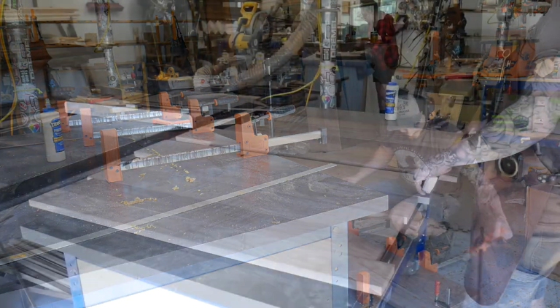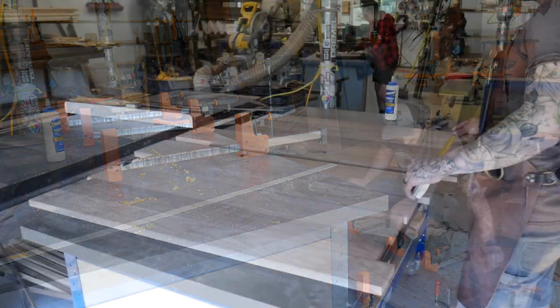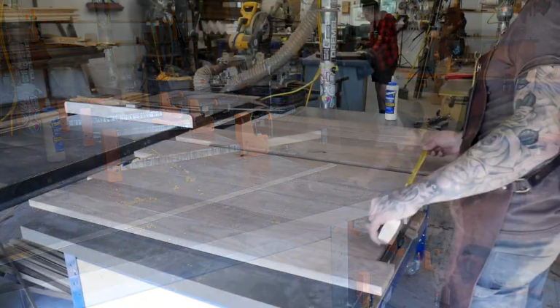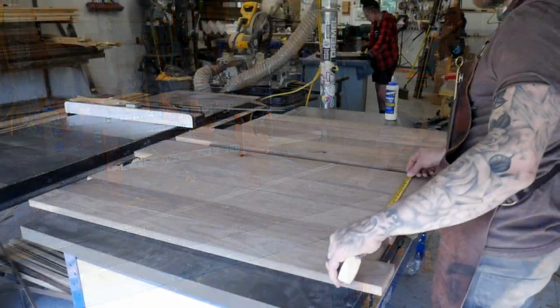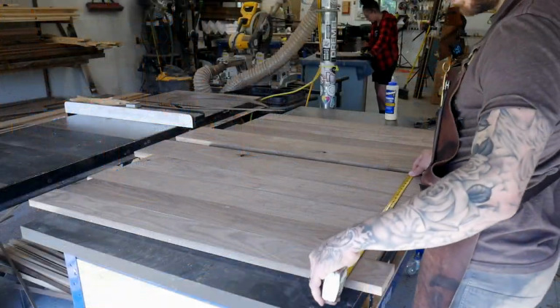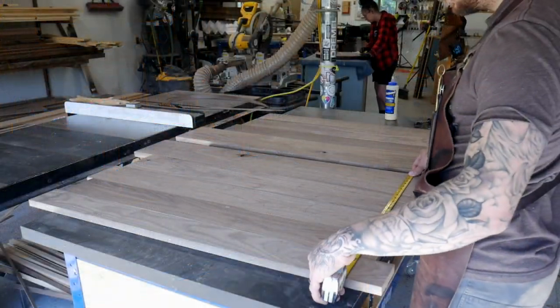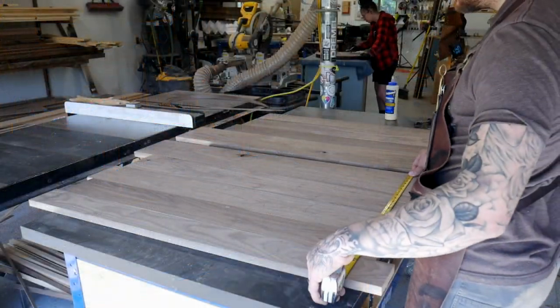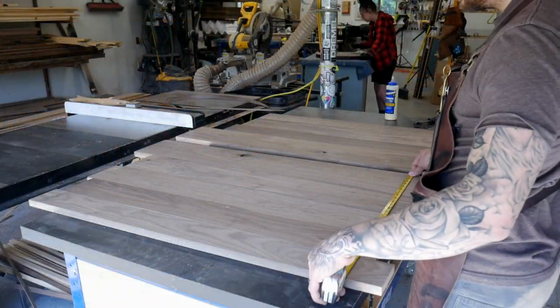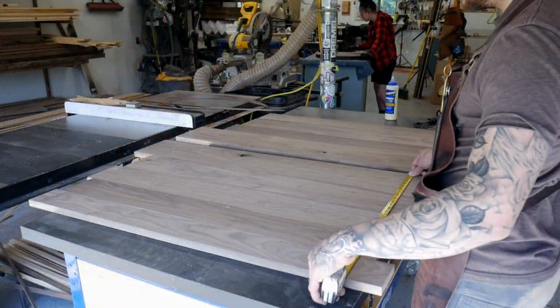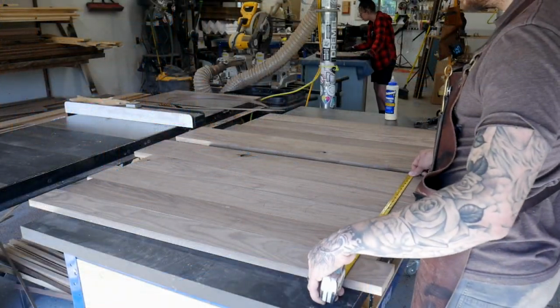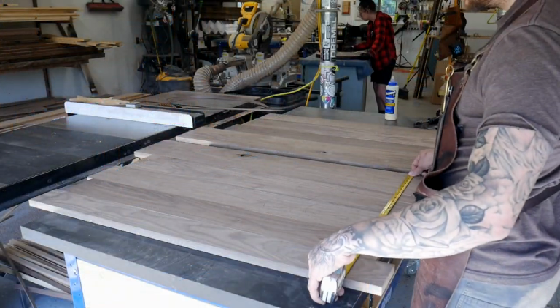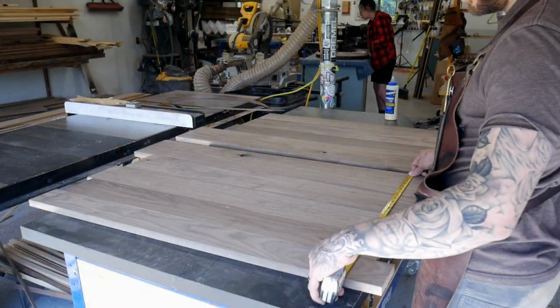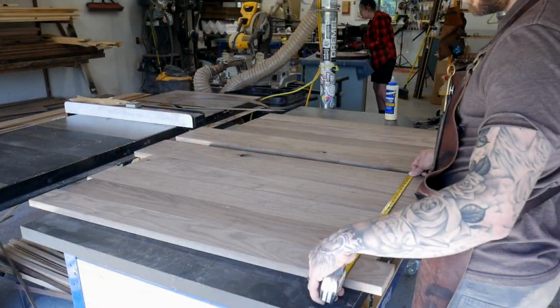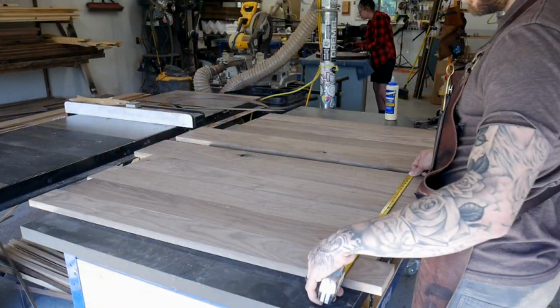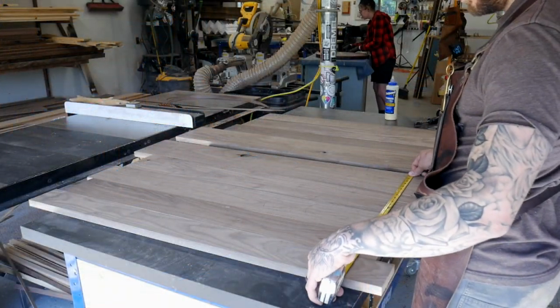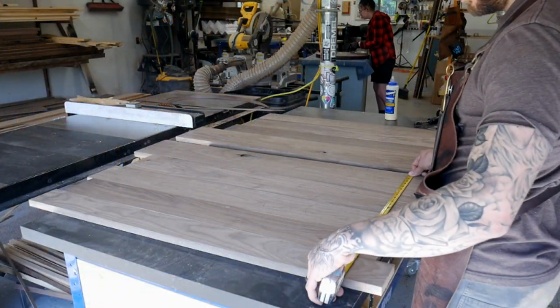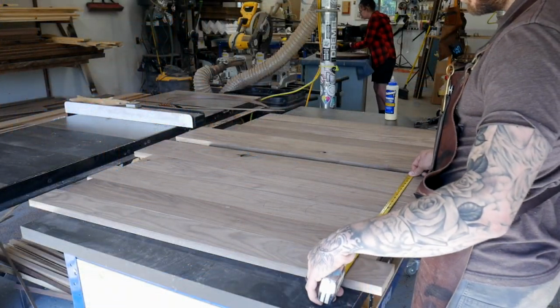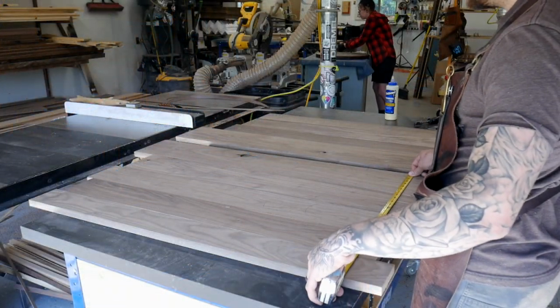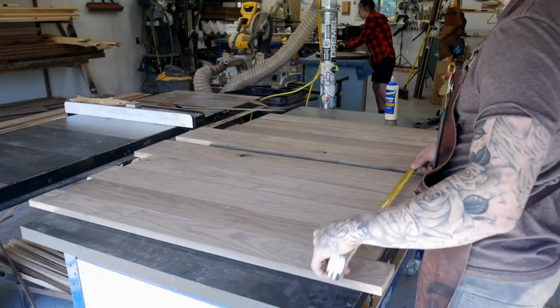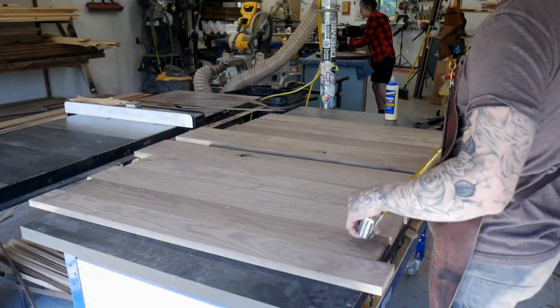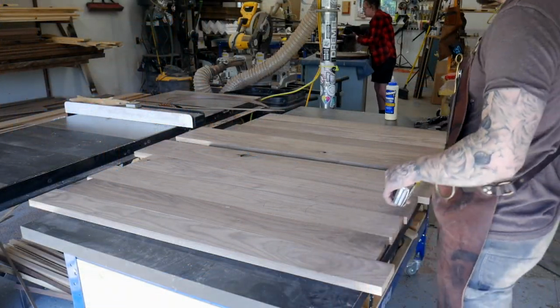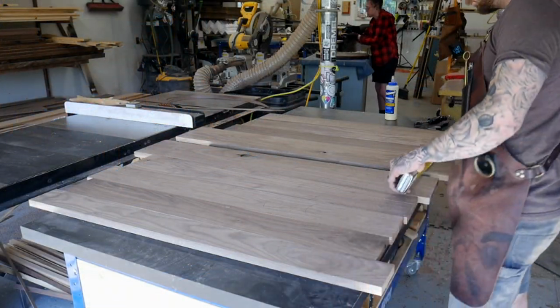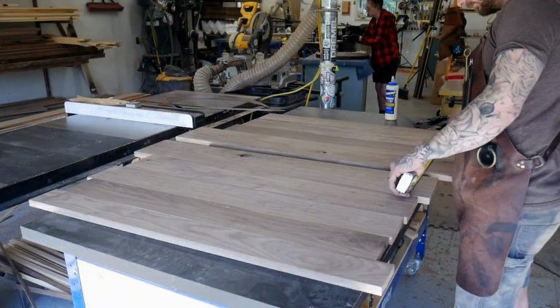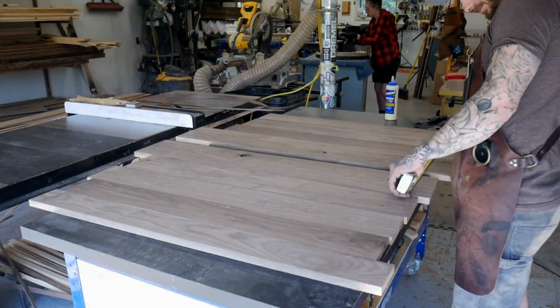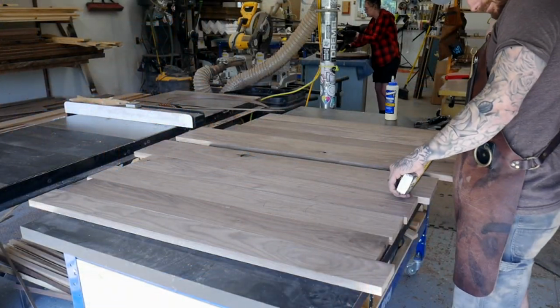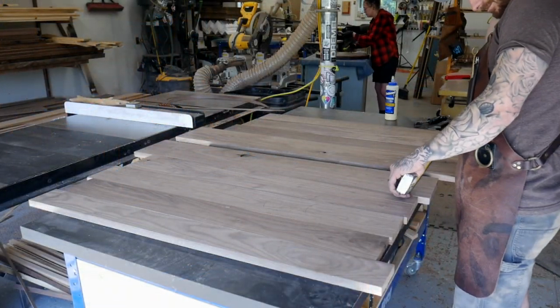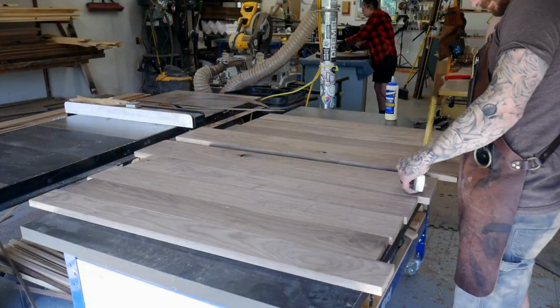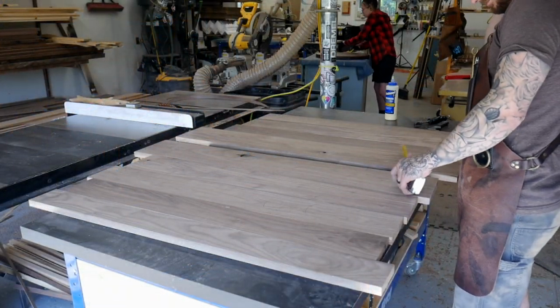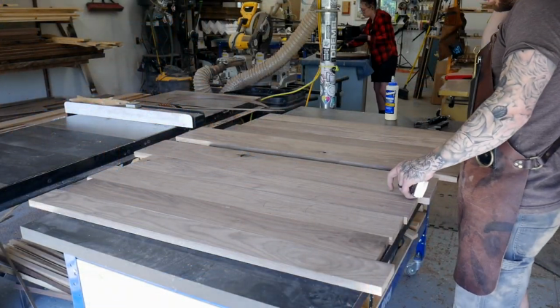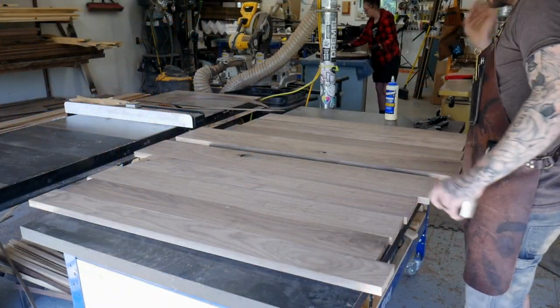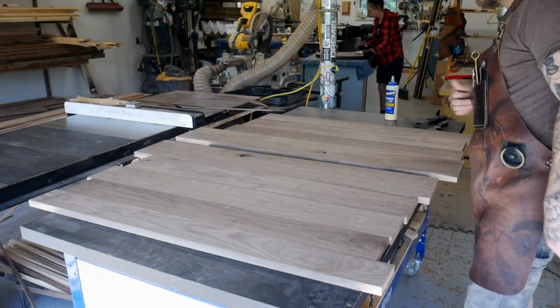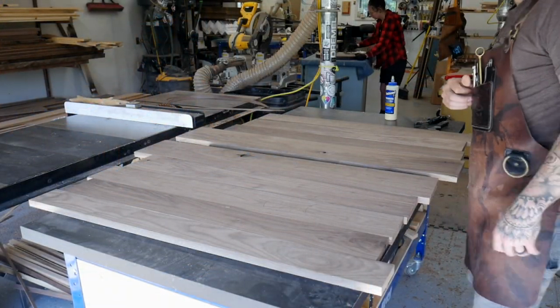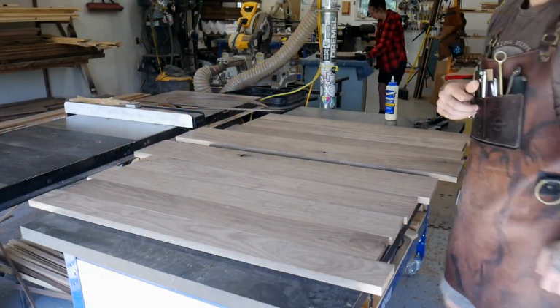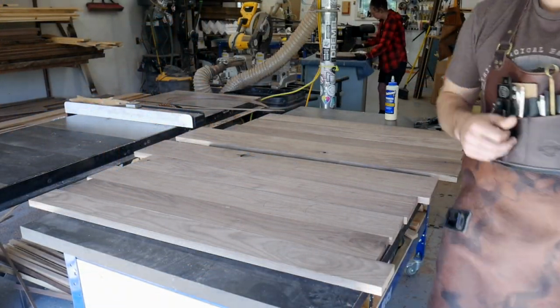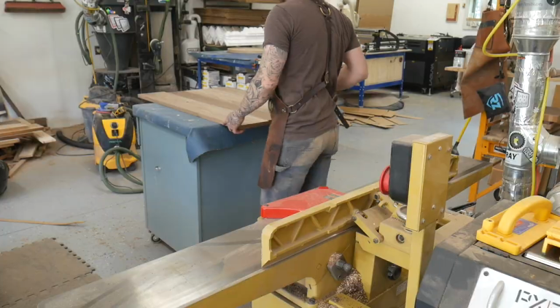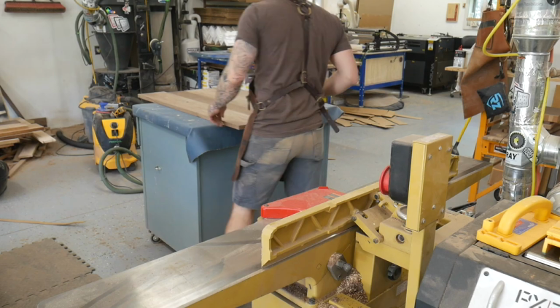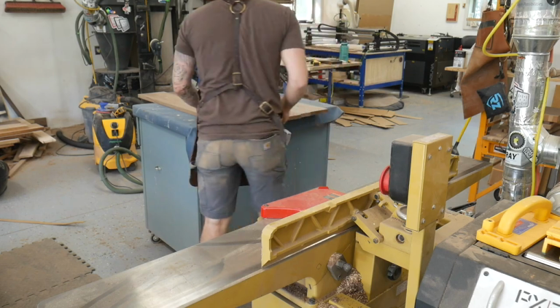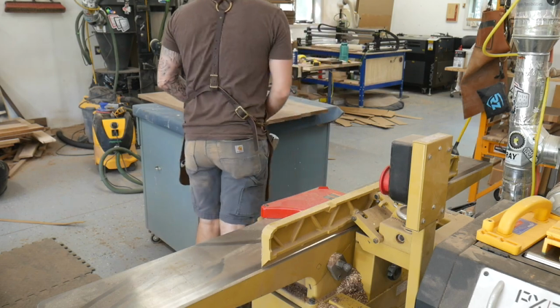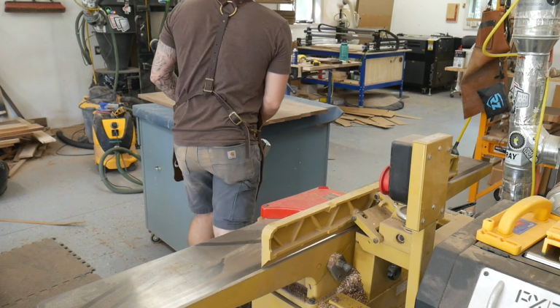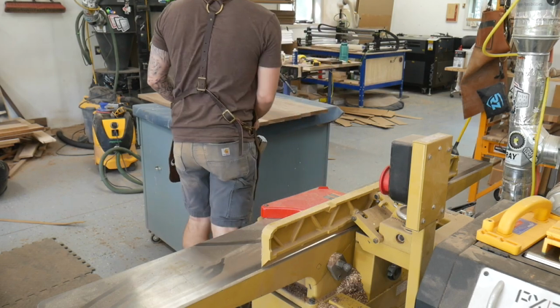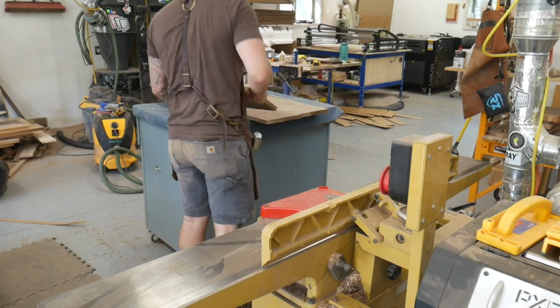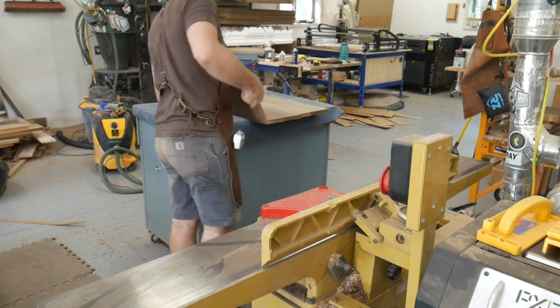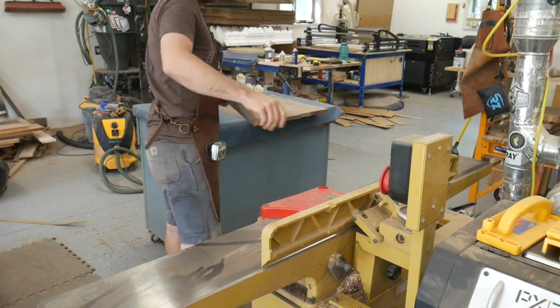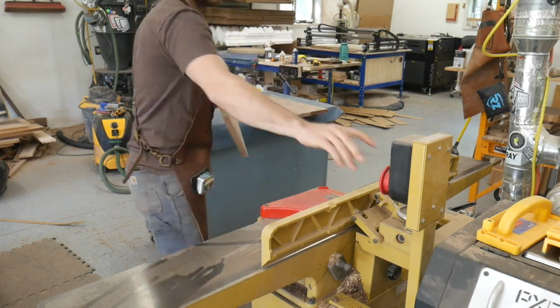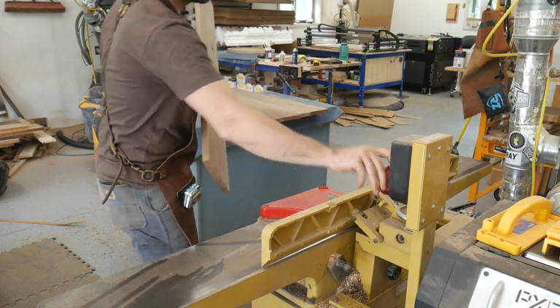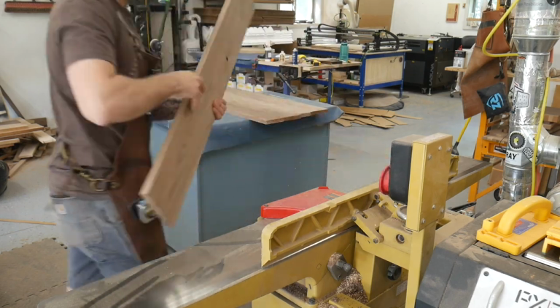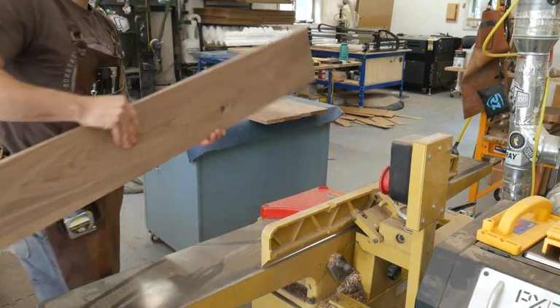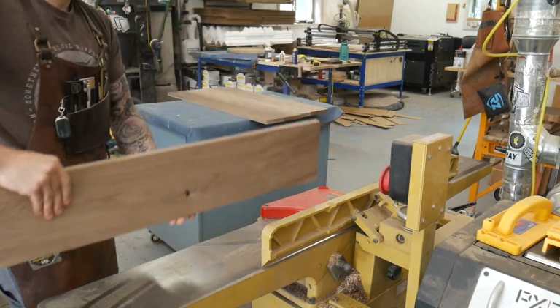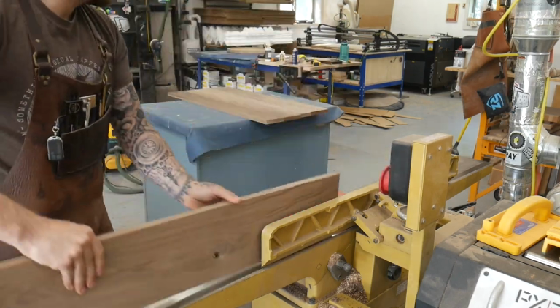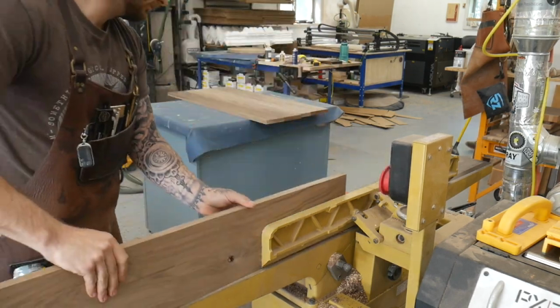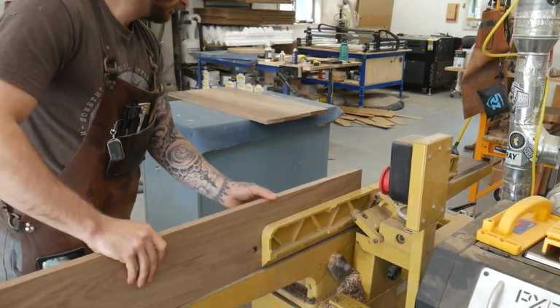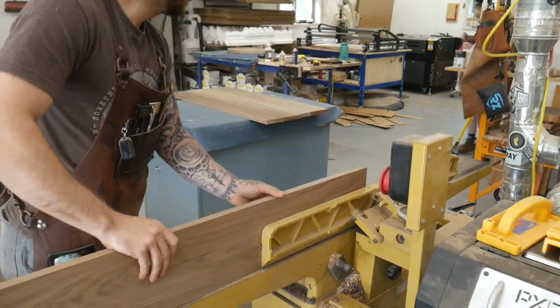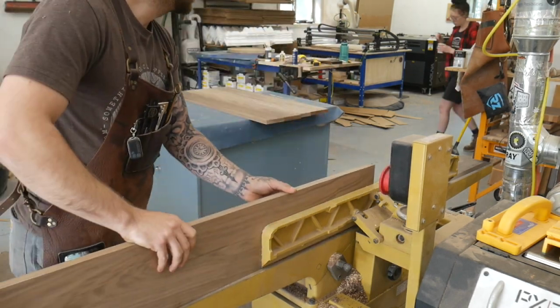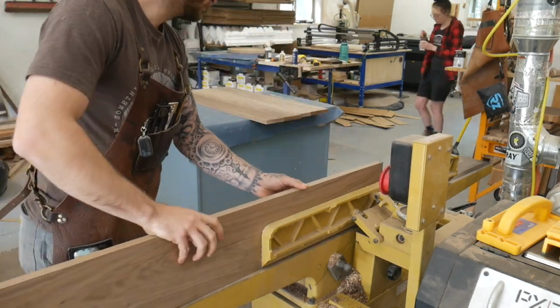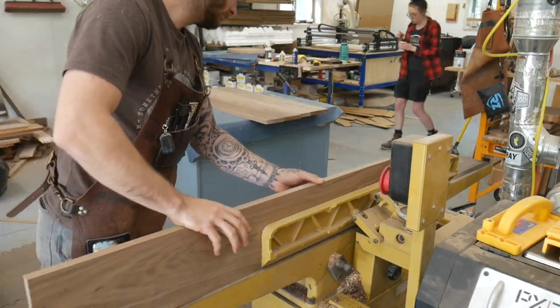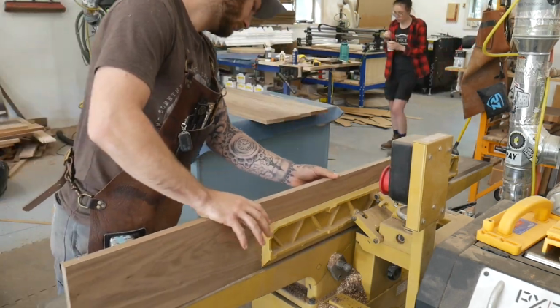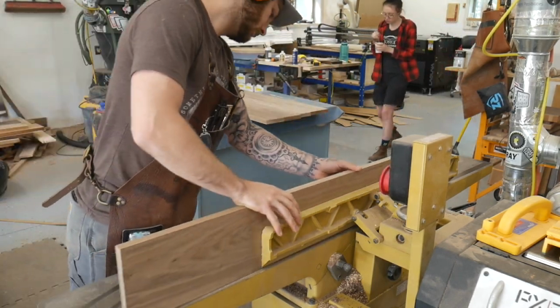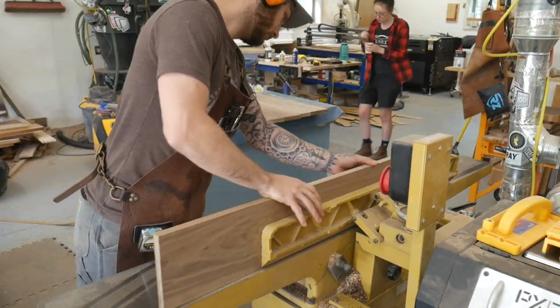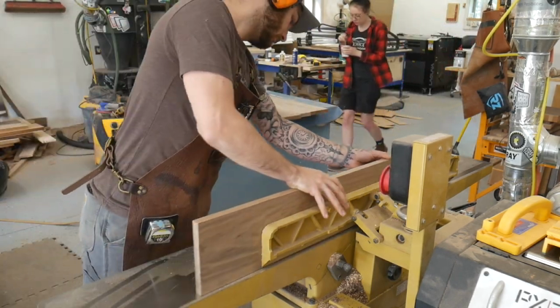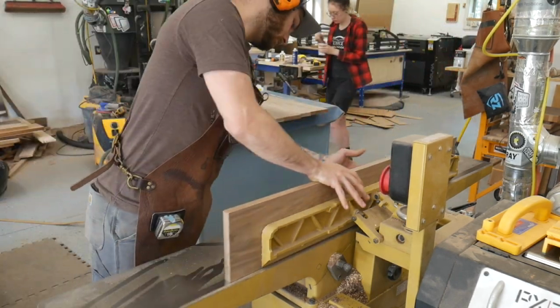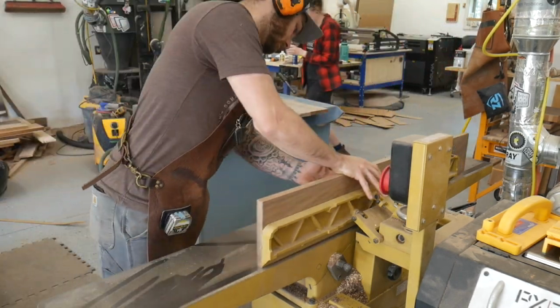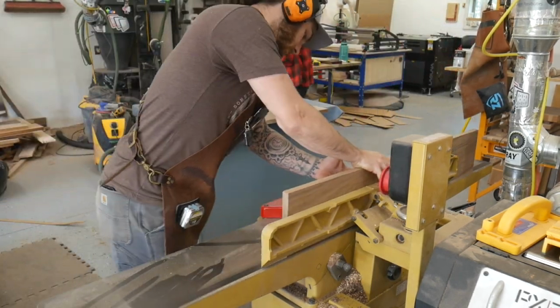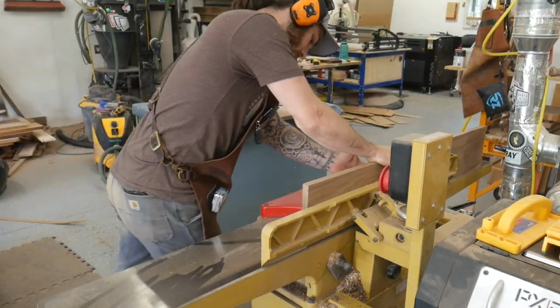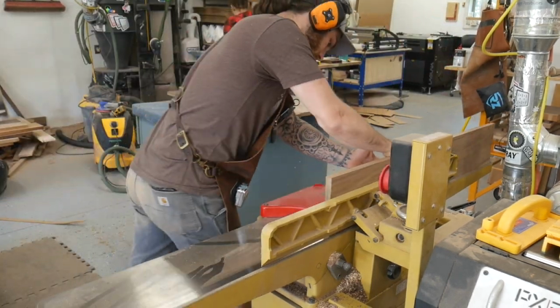And while those rest, we'll get started on the doors. The doors are actually going to be pretty large, which will kind of run into a design issue later on. Let's get them glued.